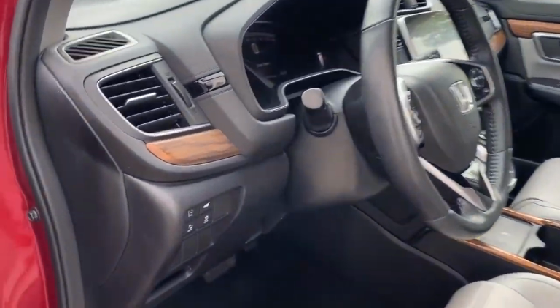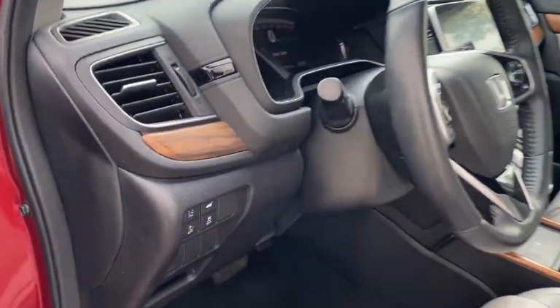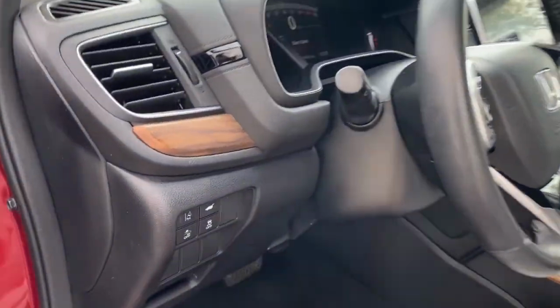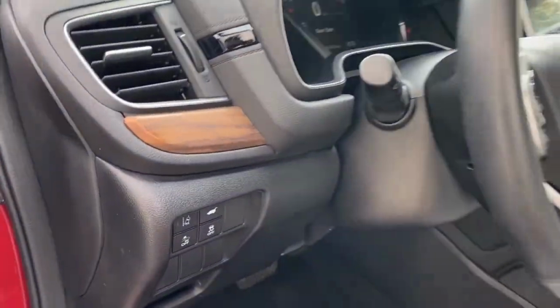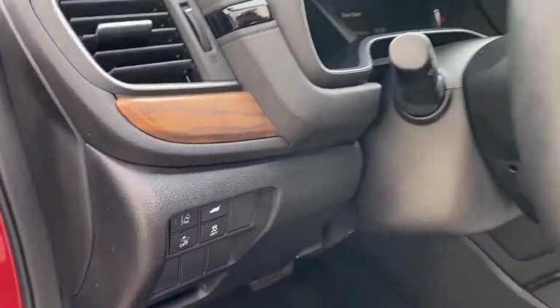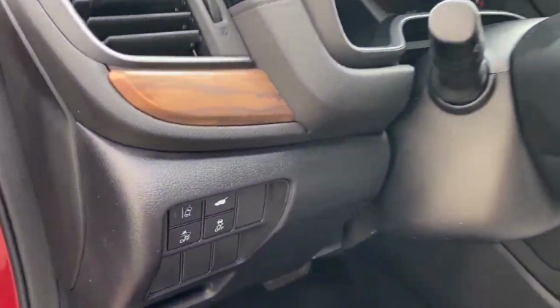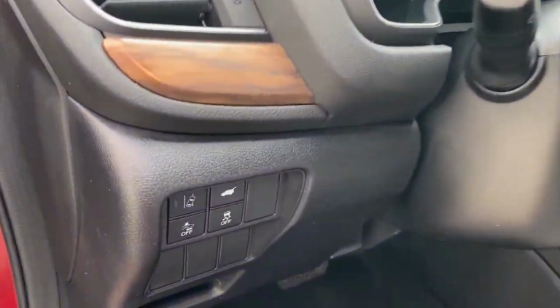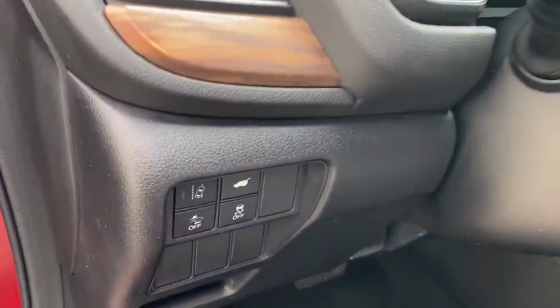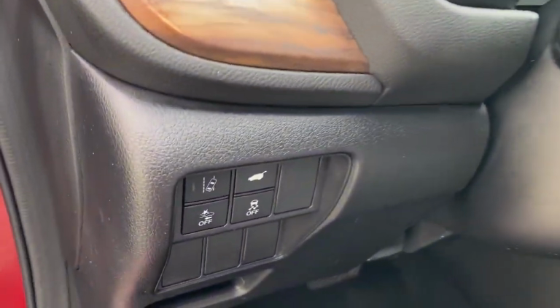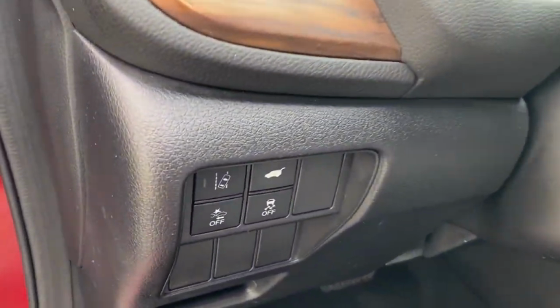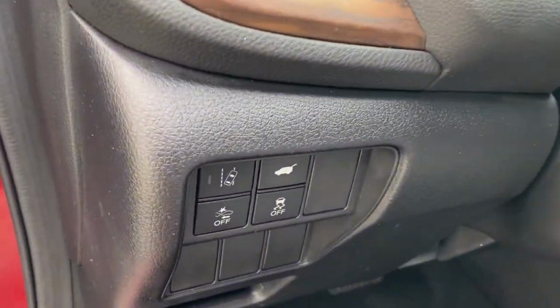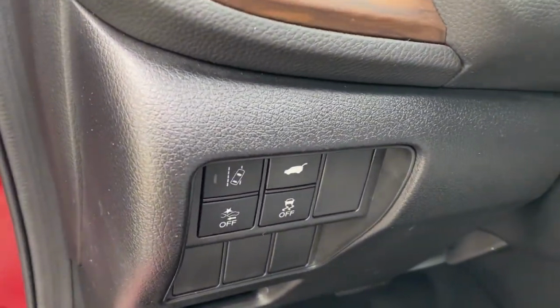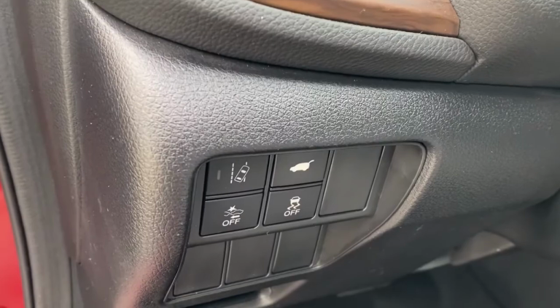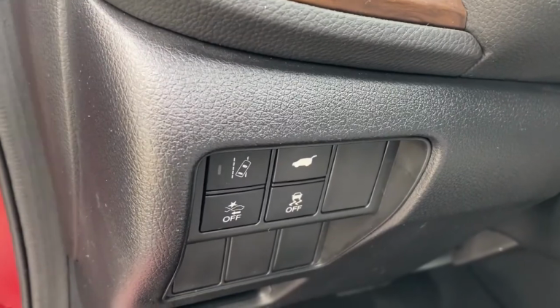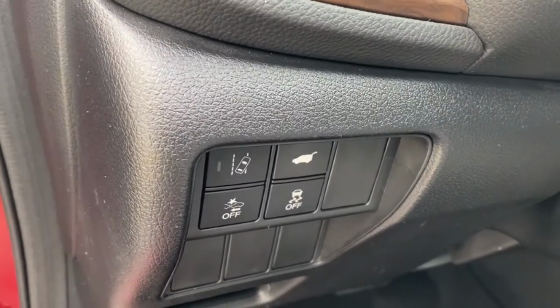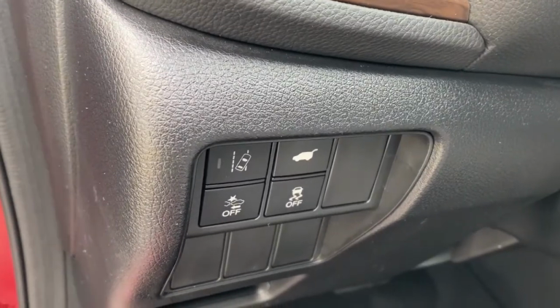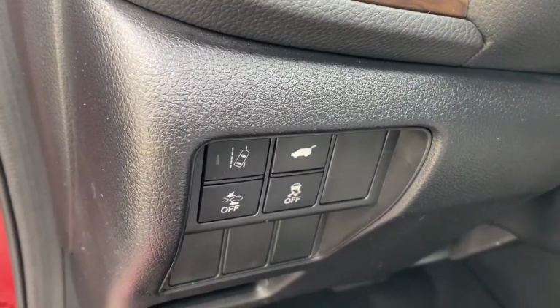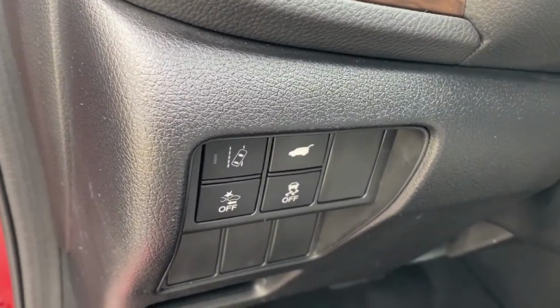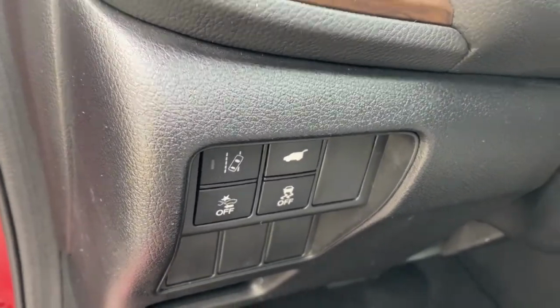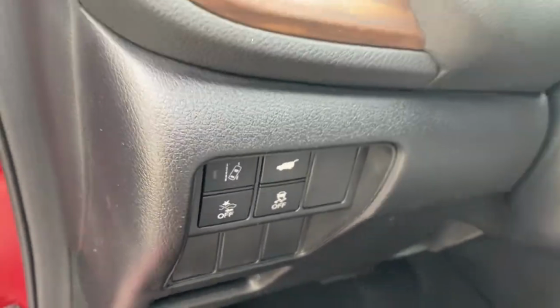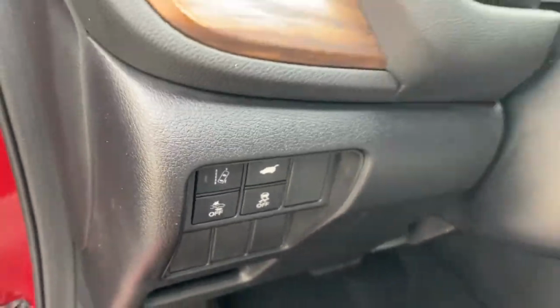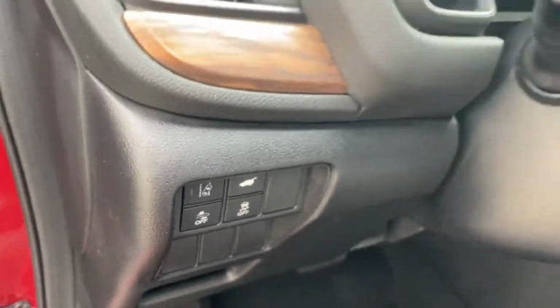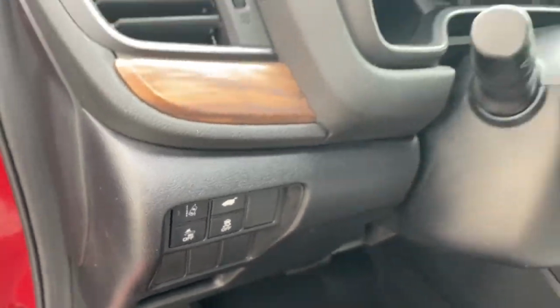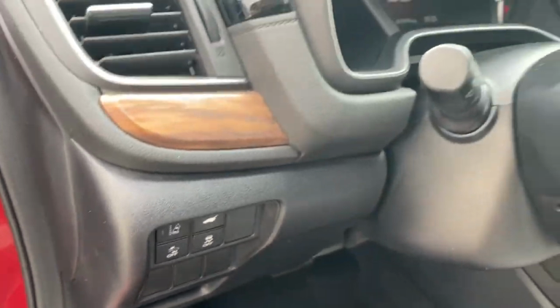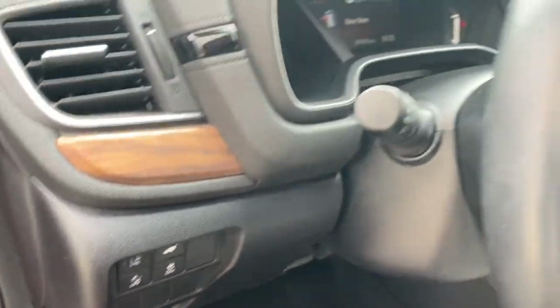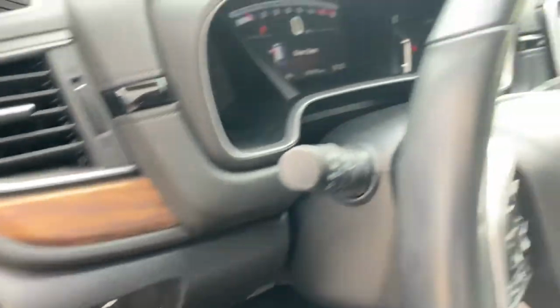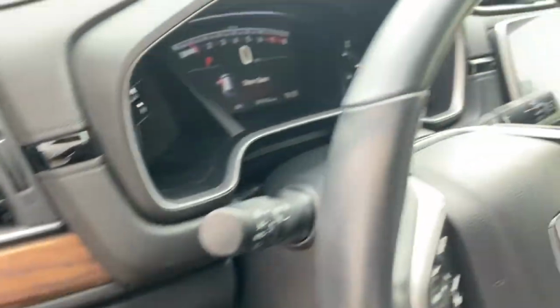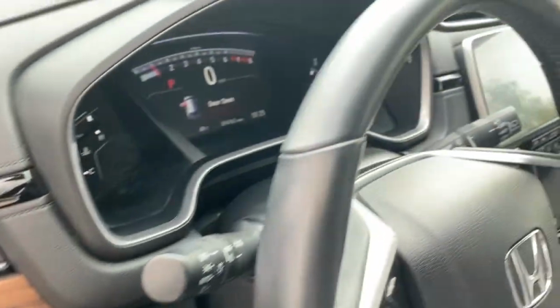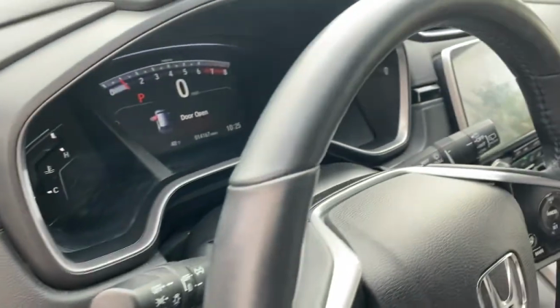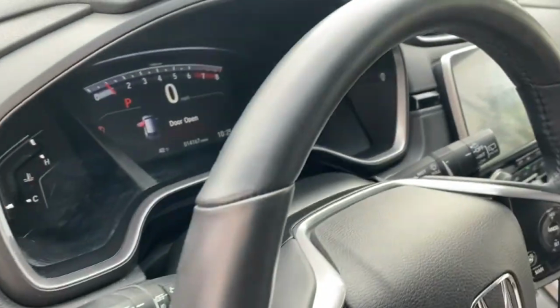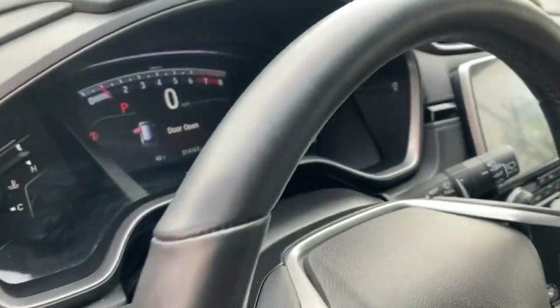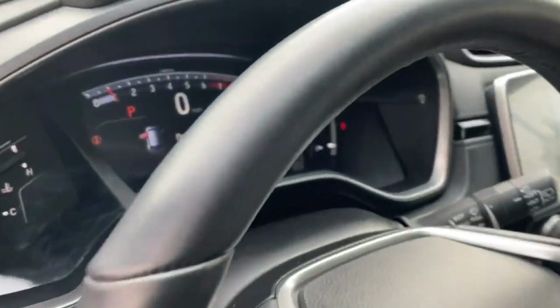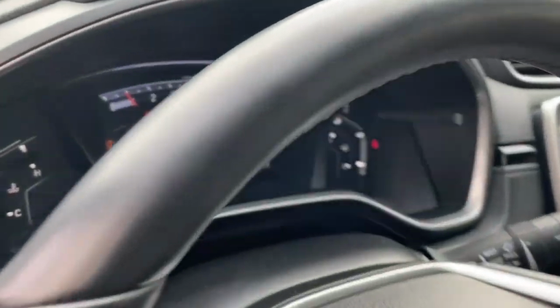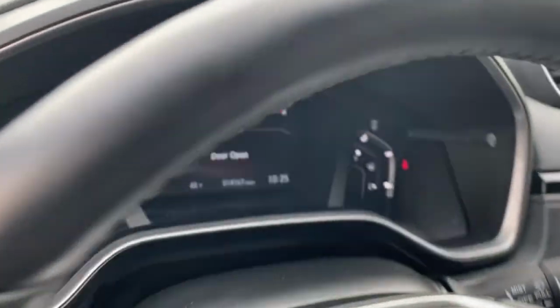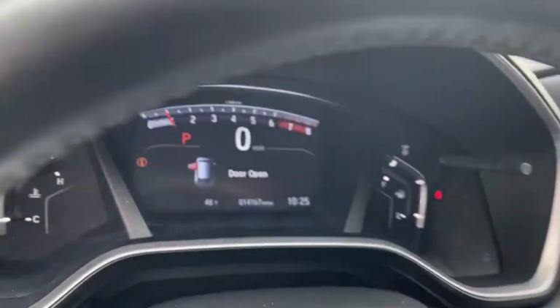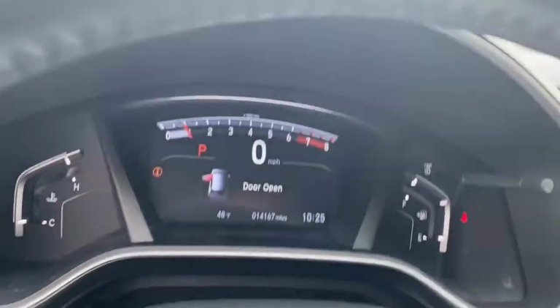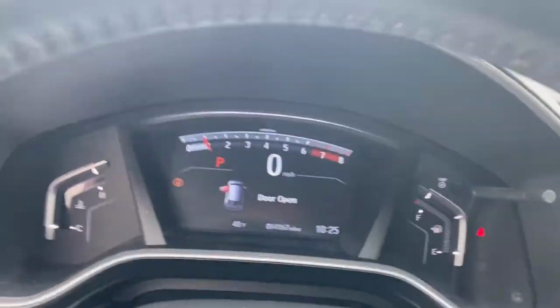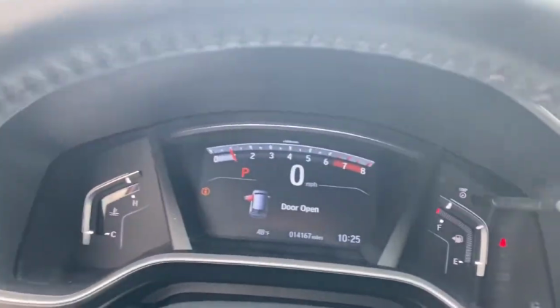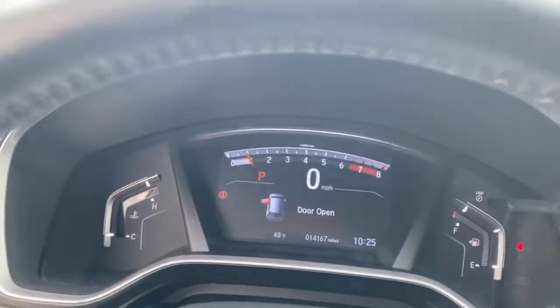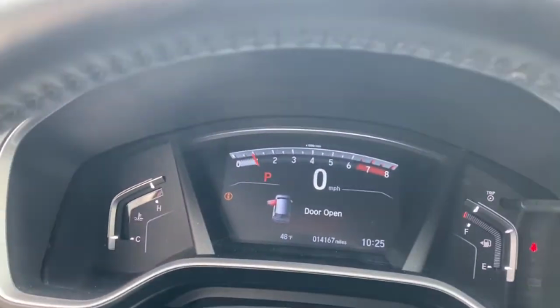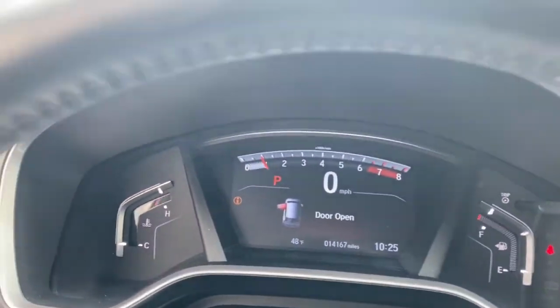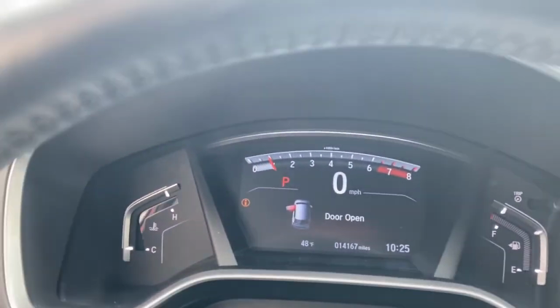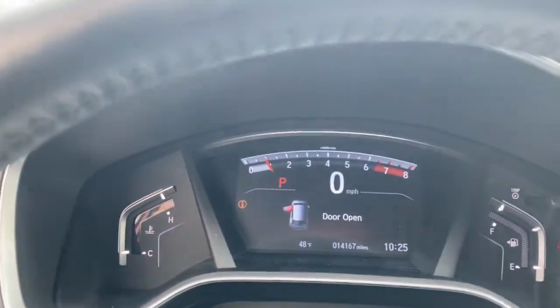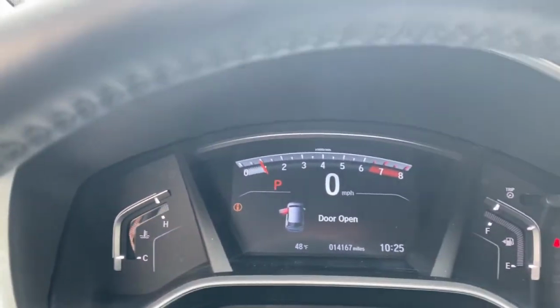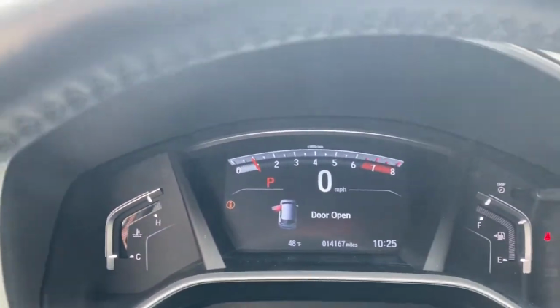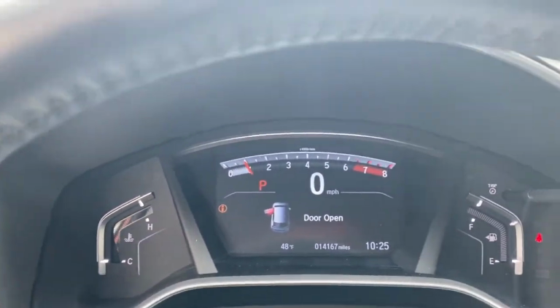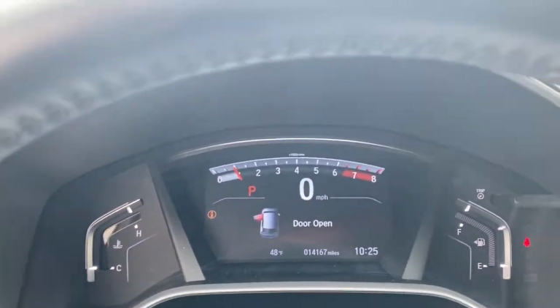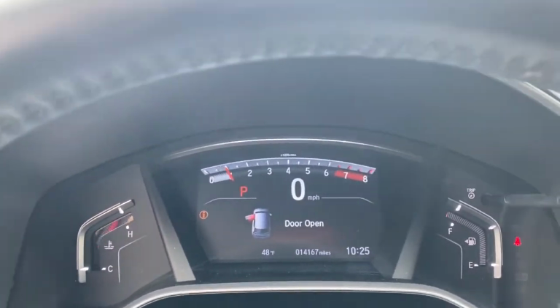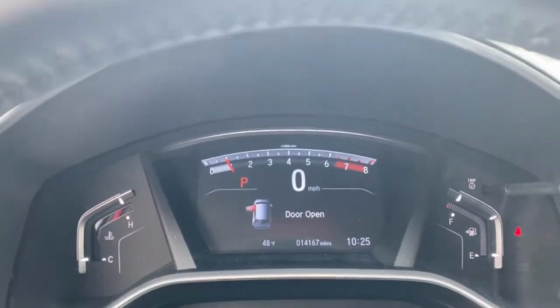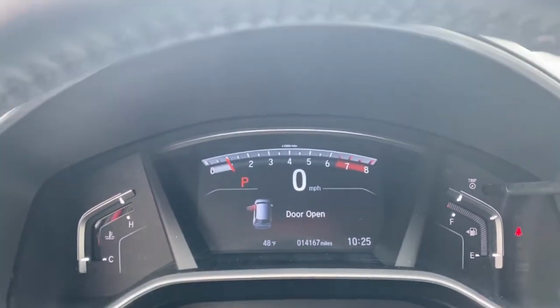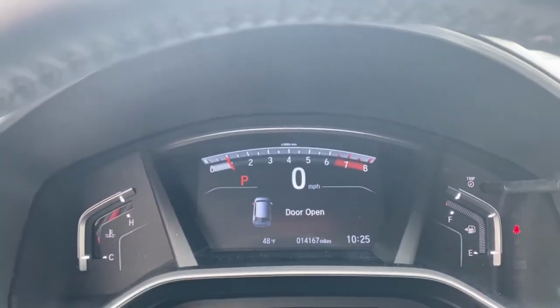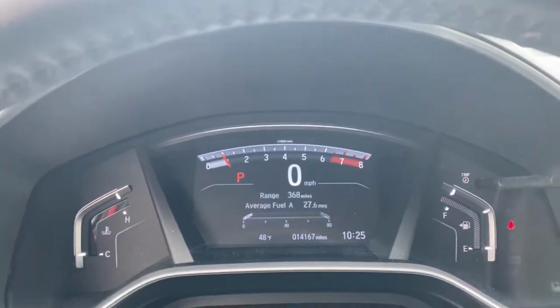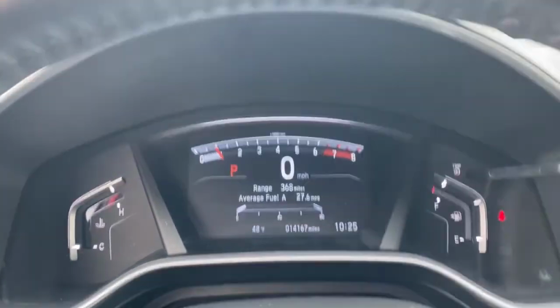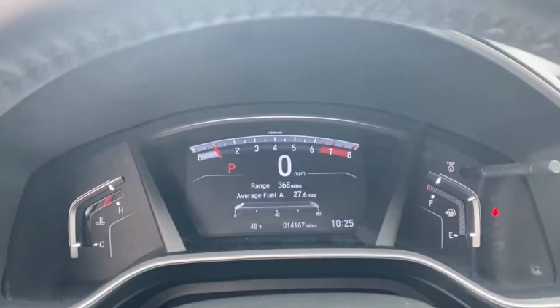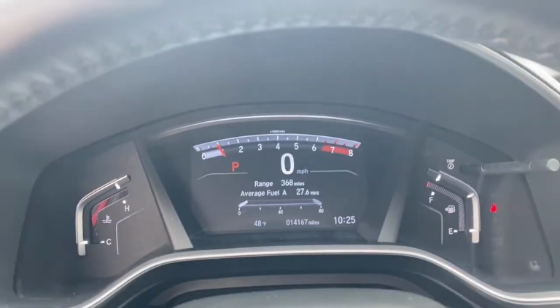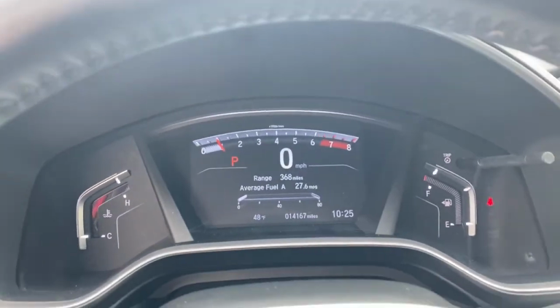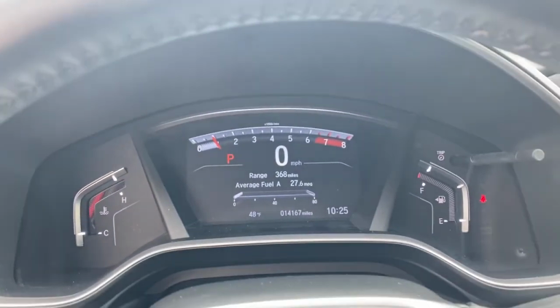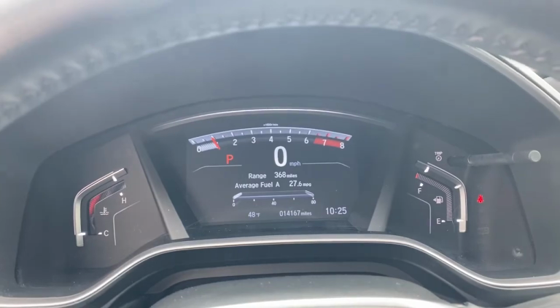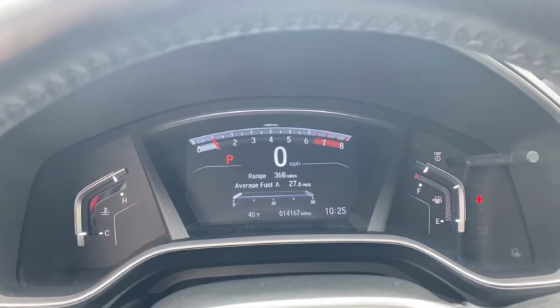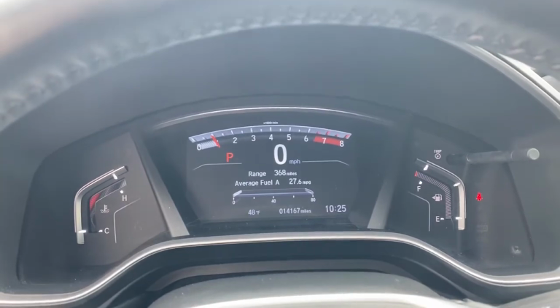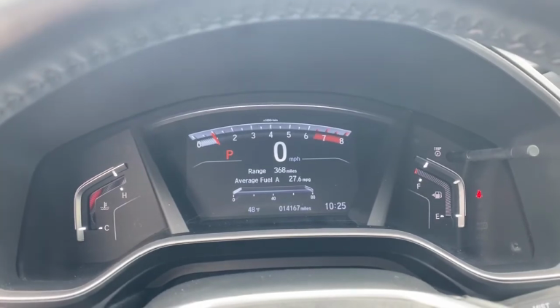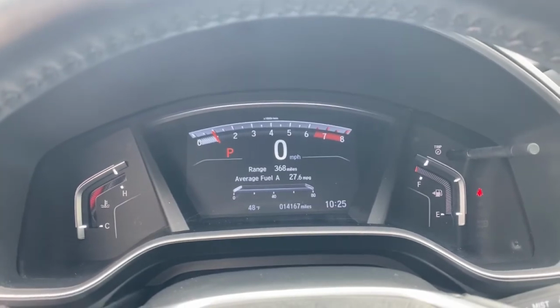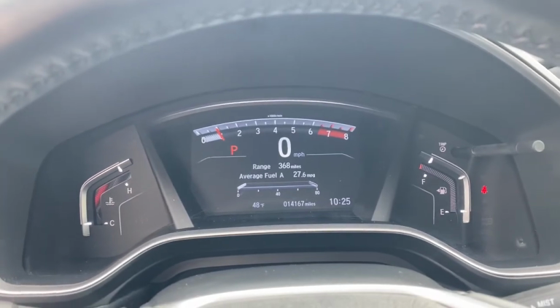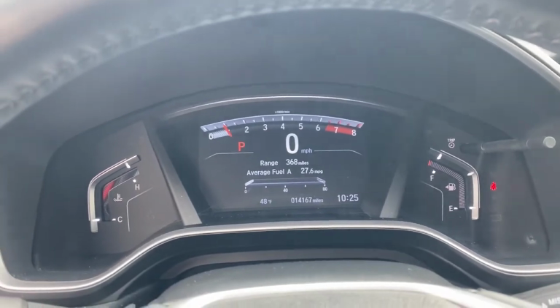The following are some of this vehicle's highlighted options: backup camera, trip computer, engine immobilizer.